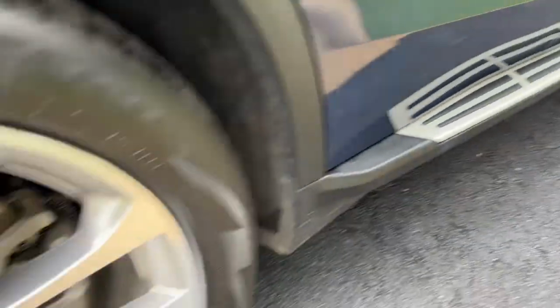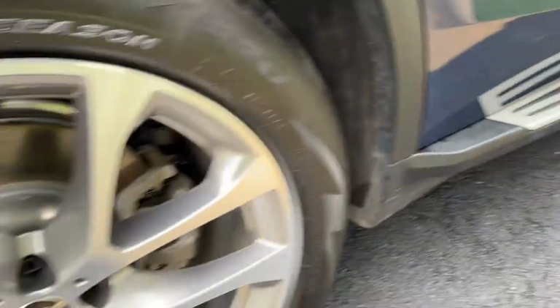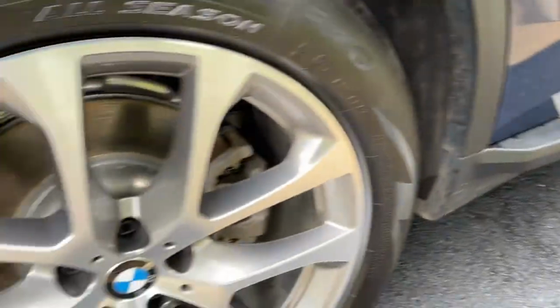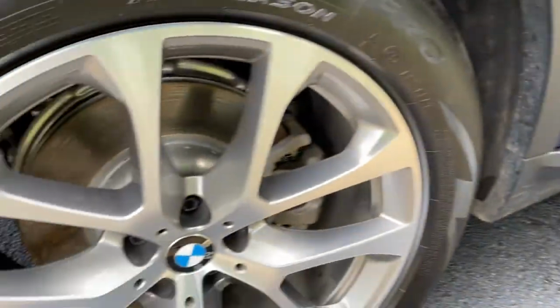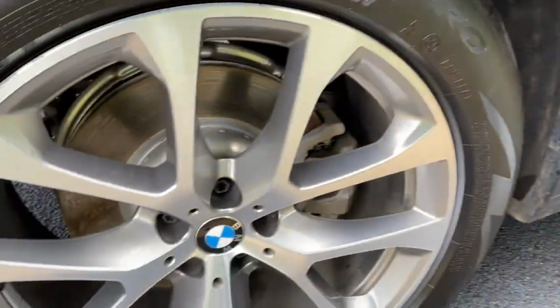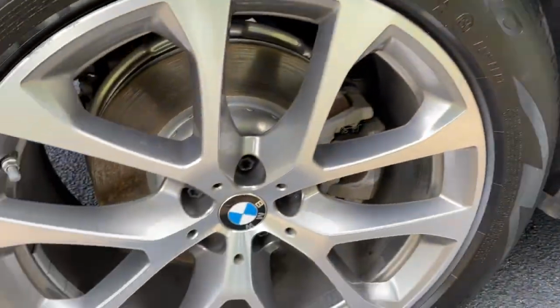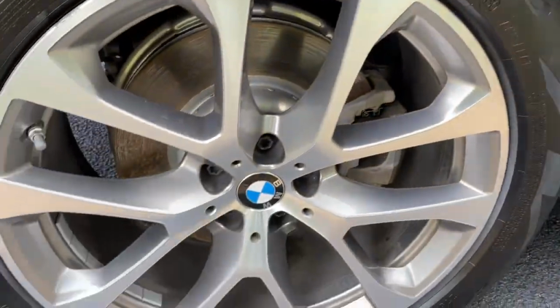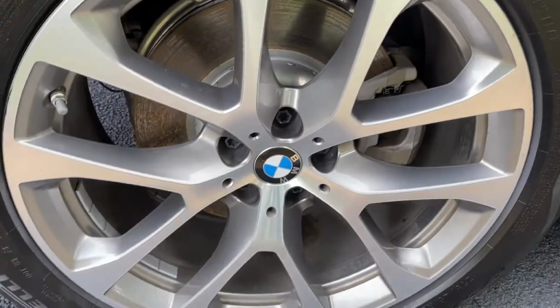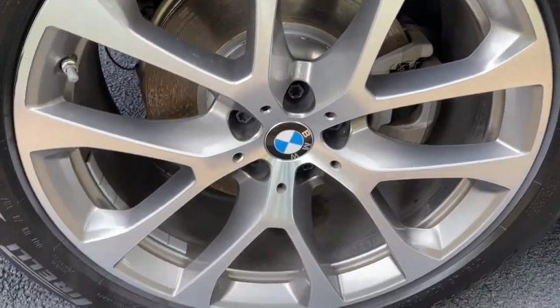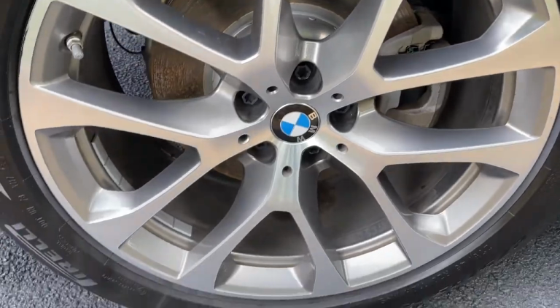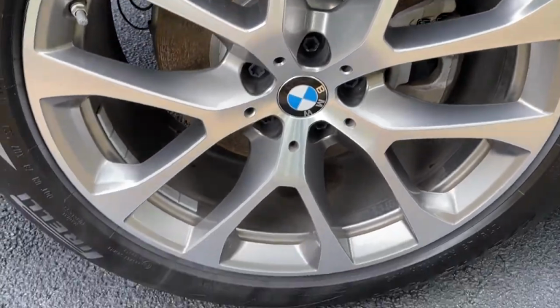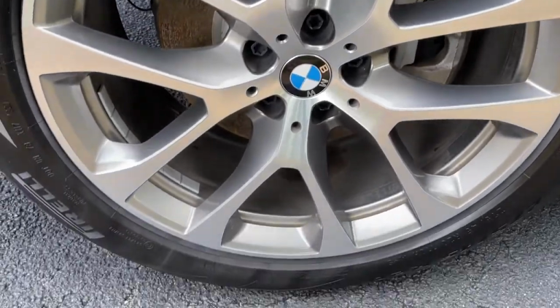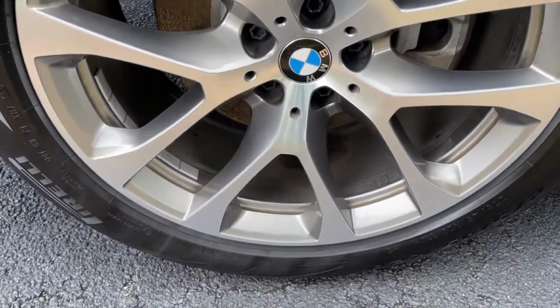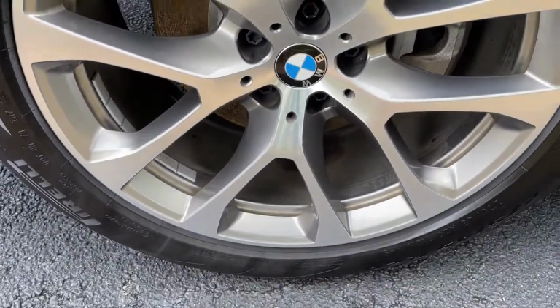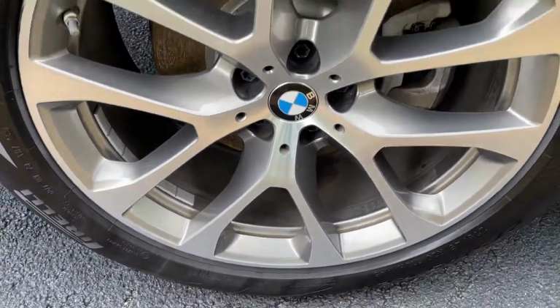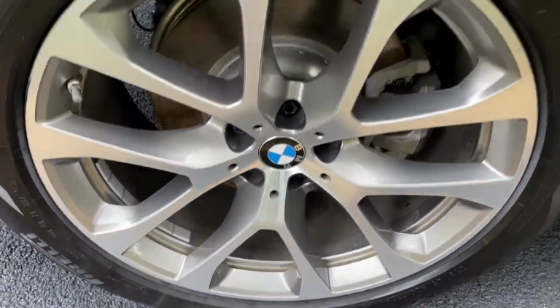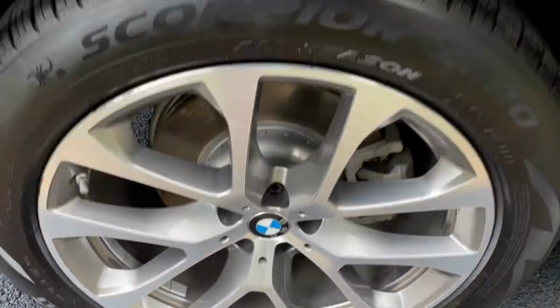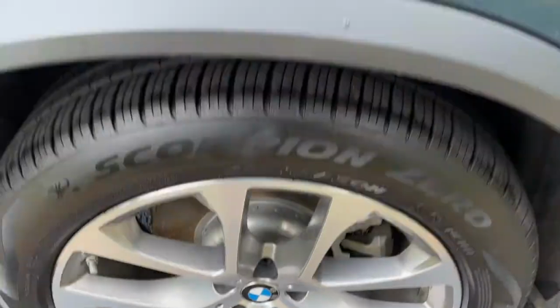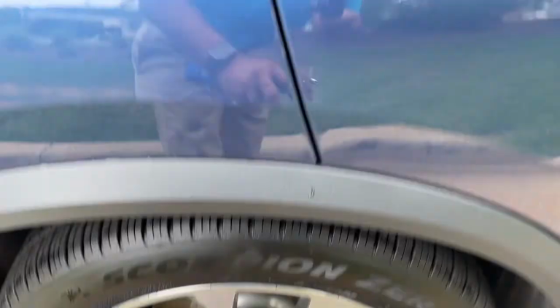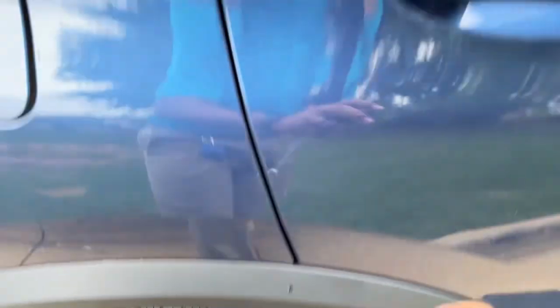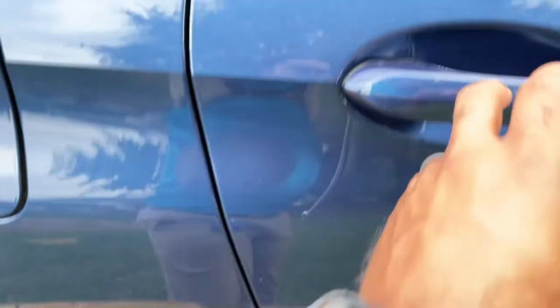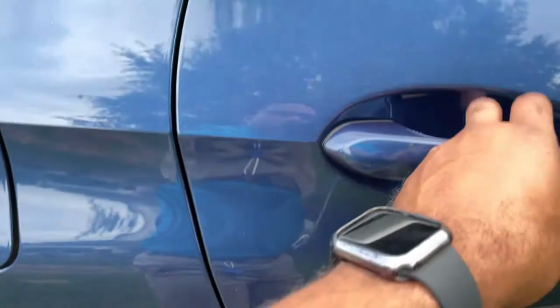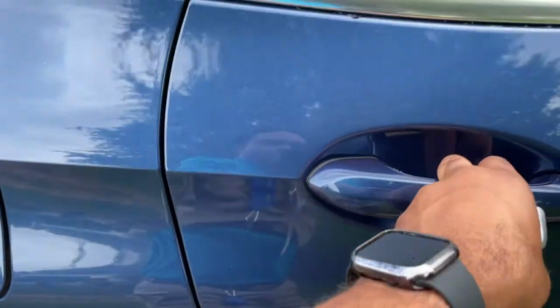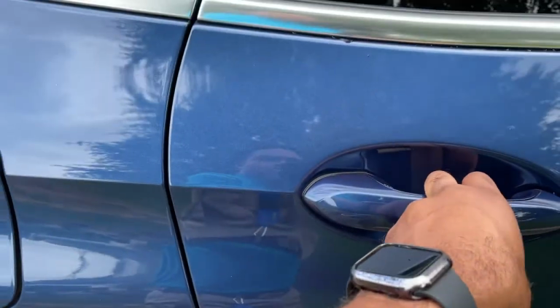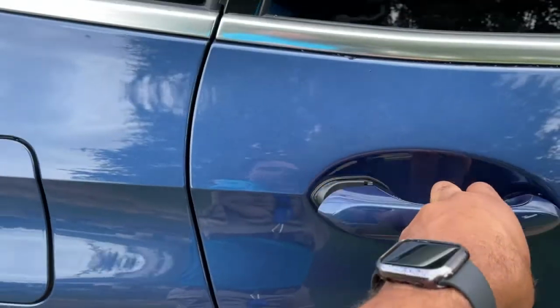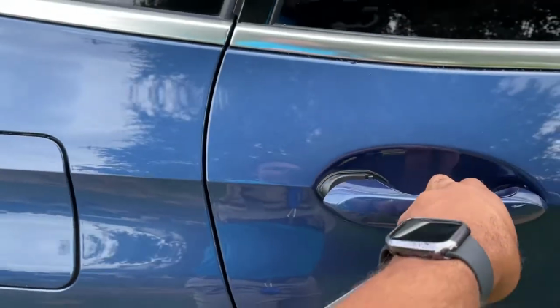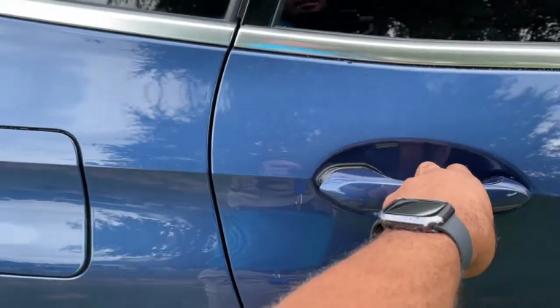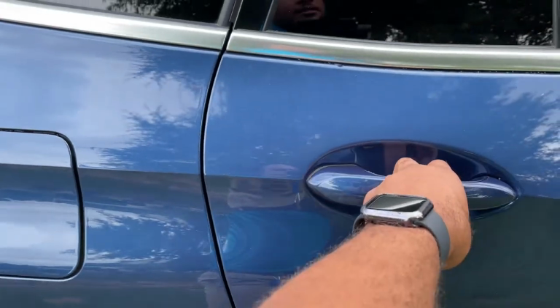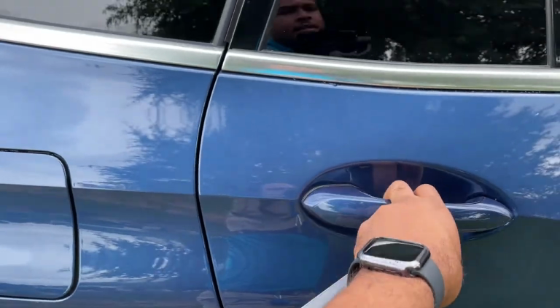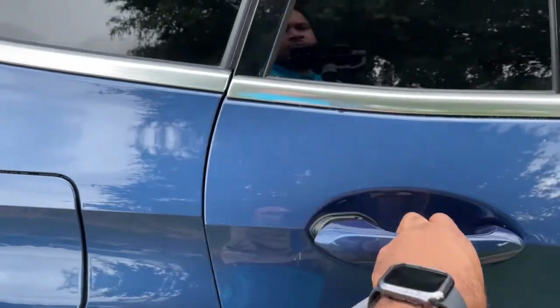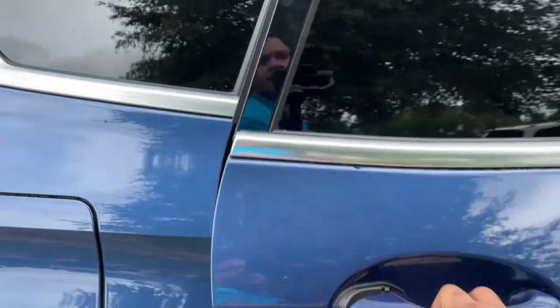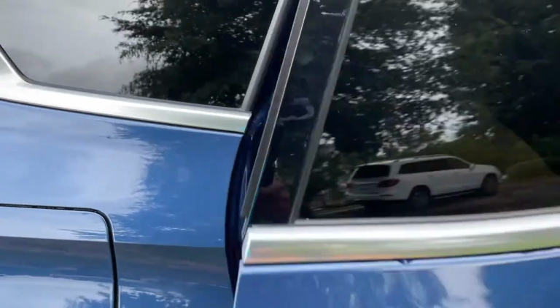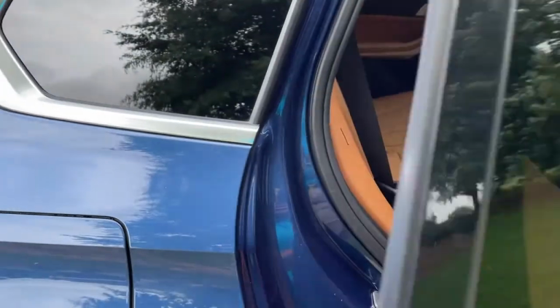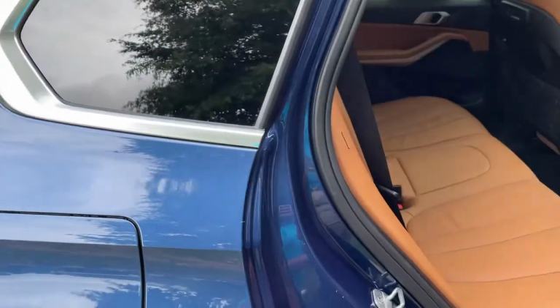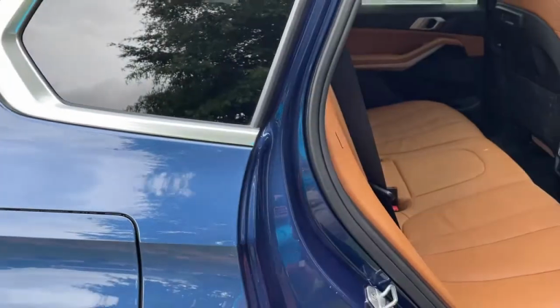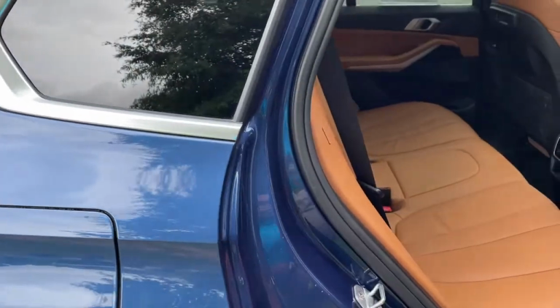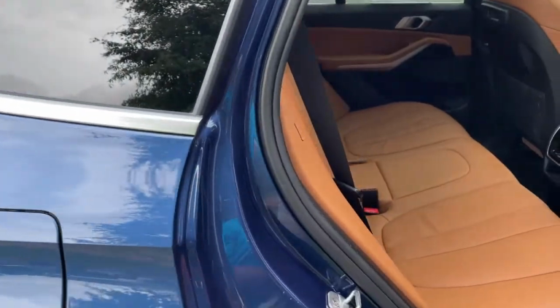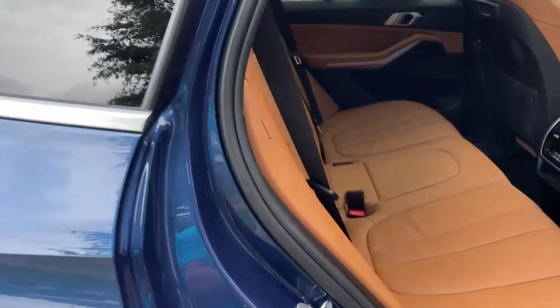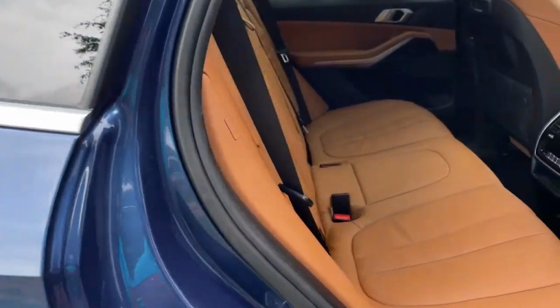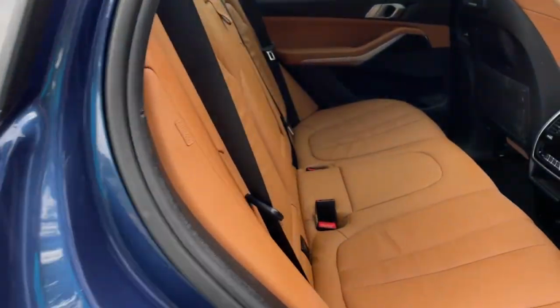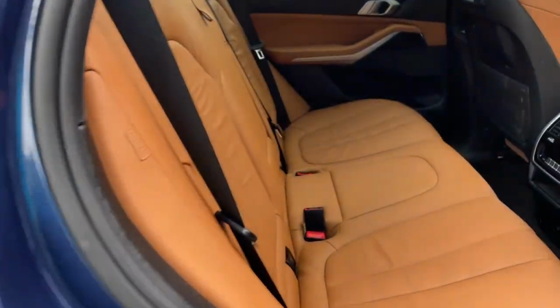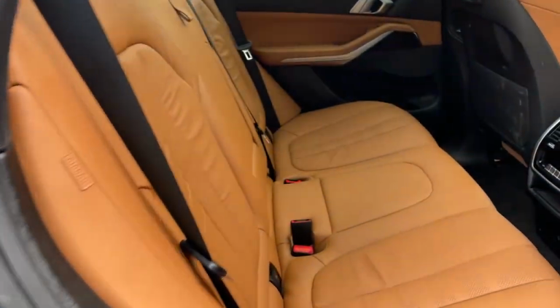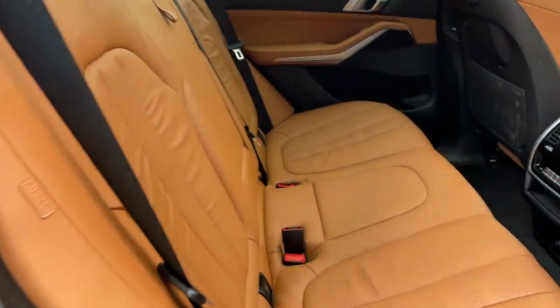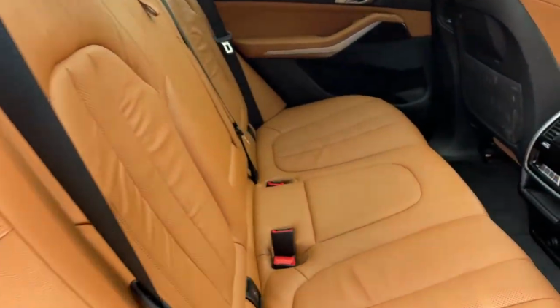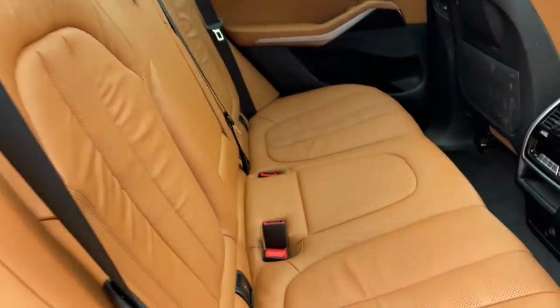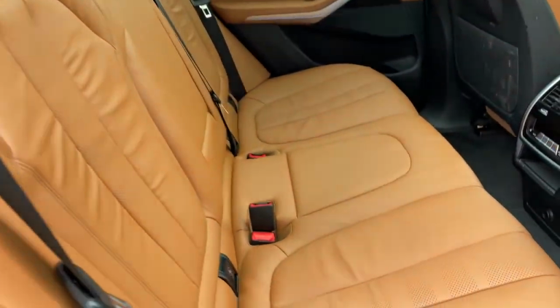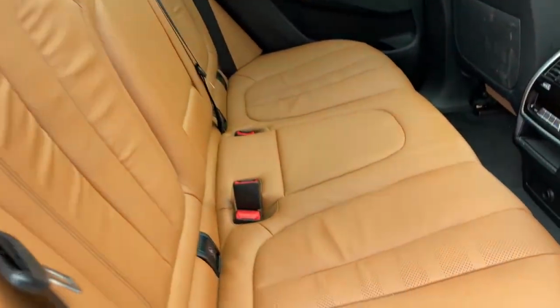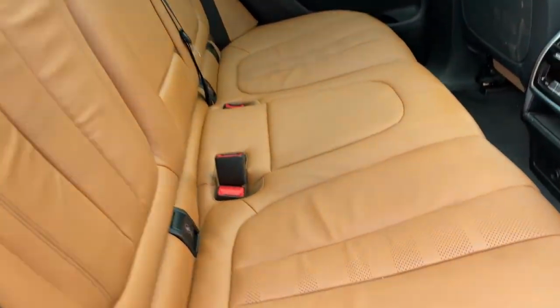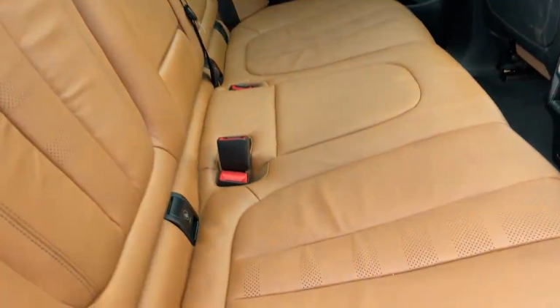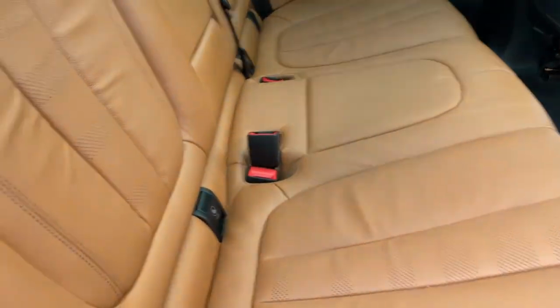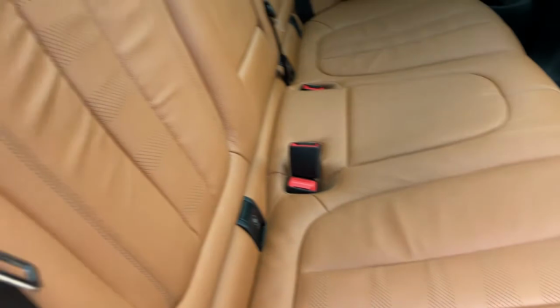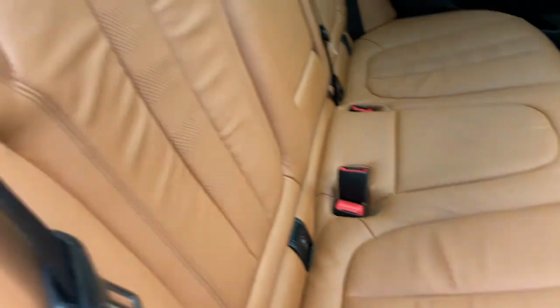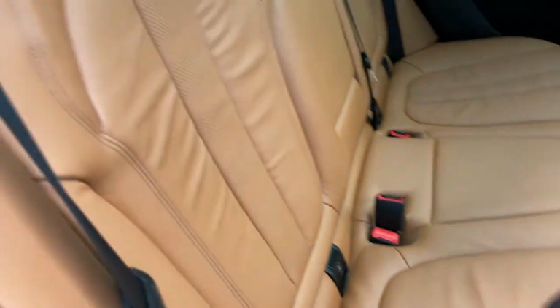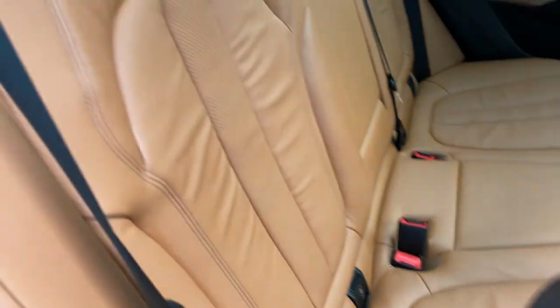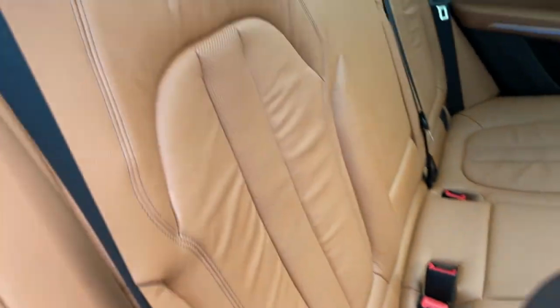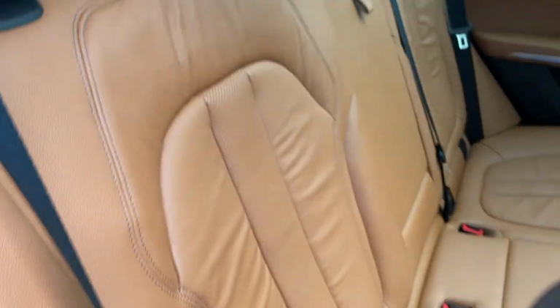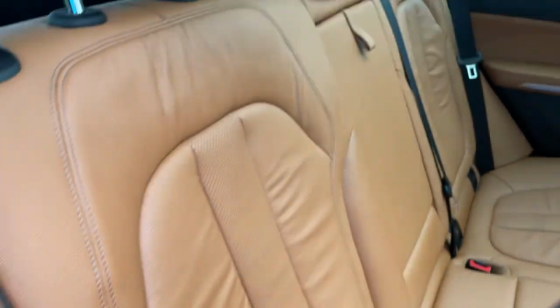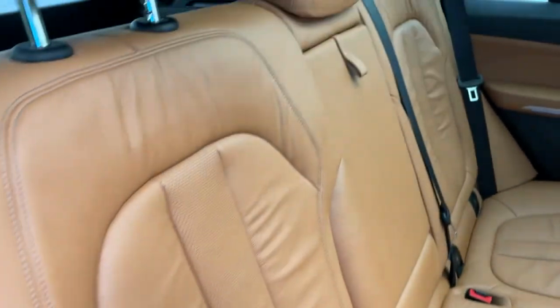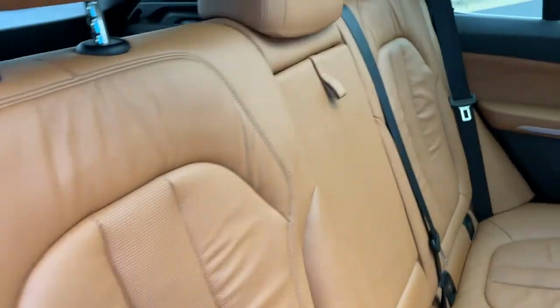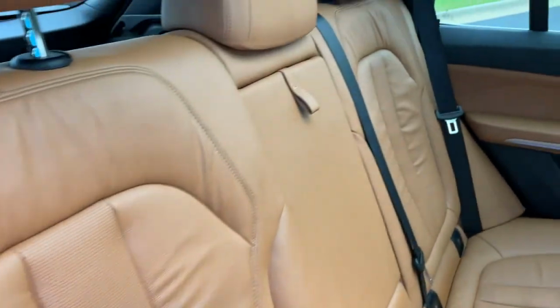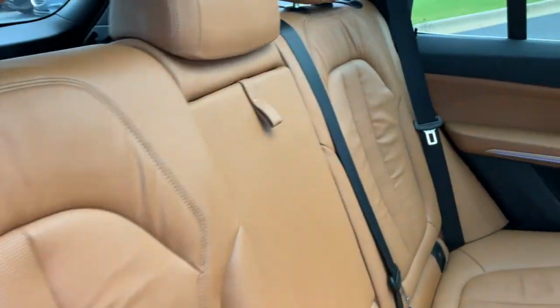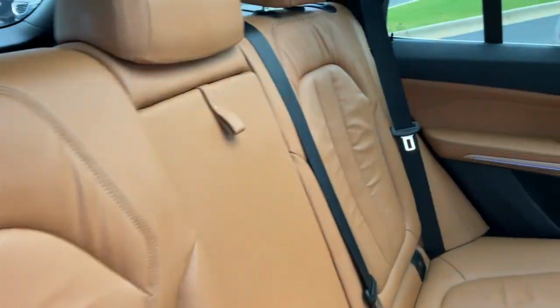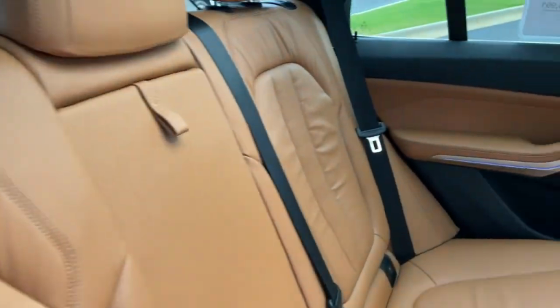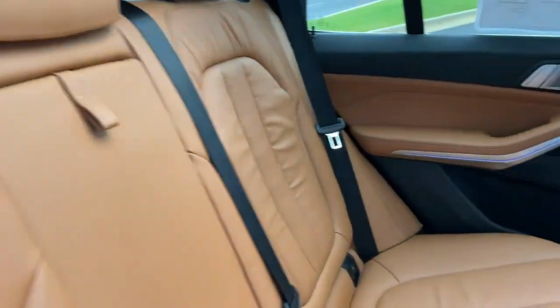We'll check out those 20-inch wheels and the comfort access keyless entry for the vehicle, with the beautiful Cognac leather interior.